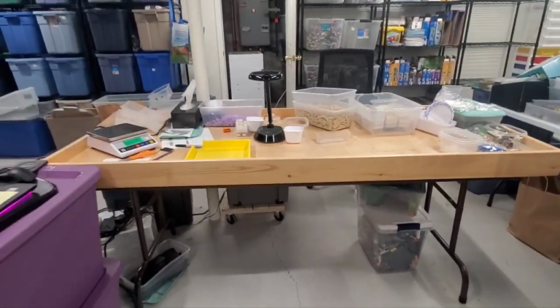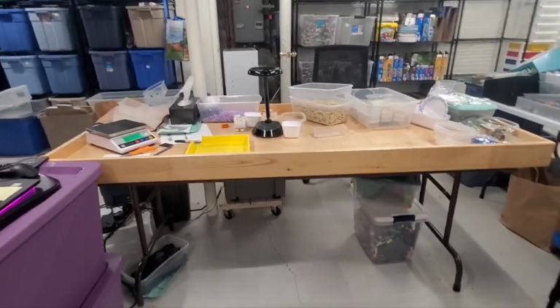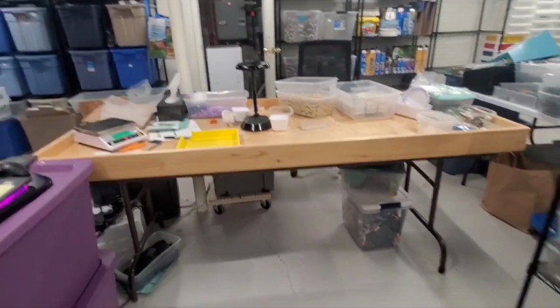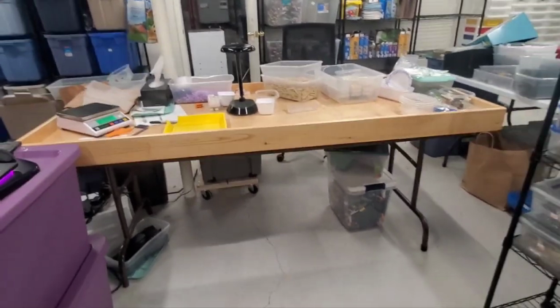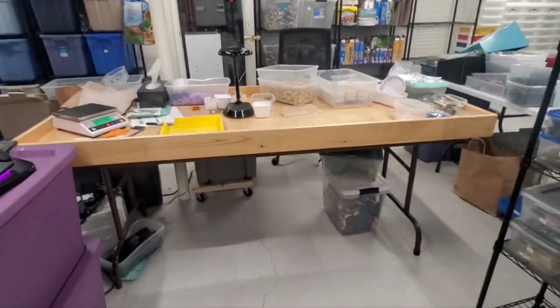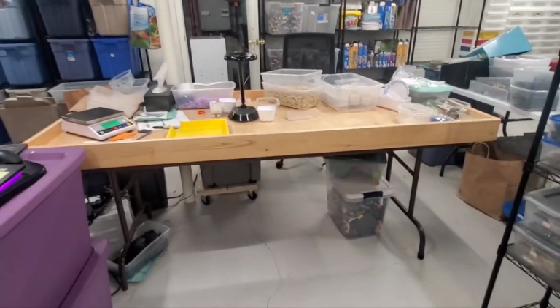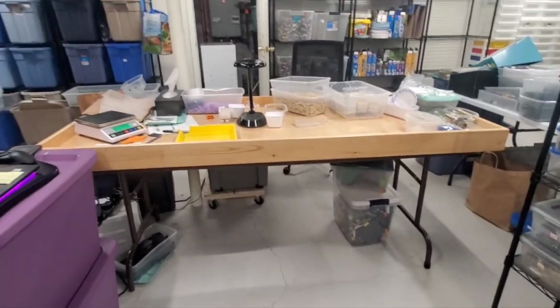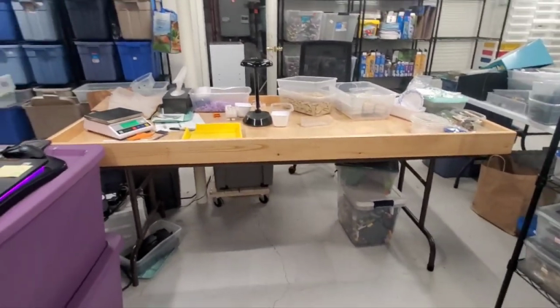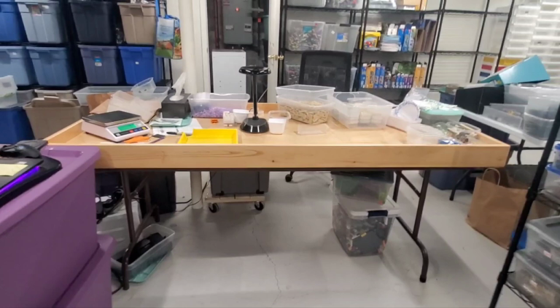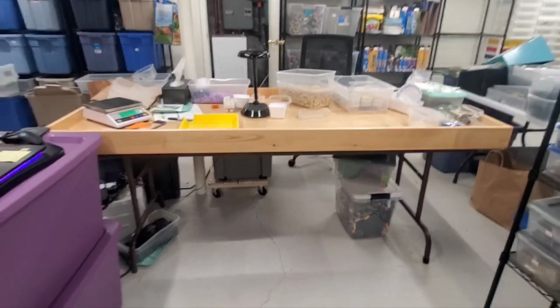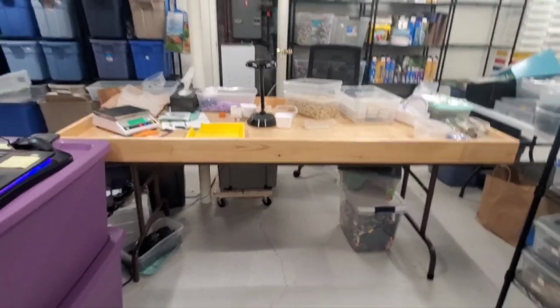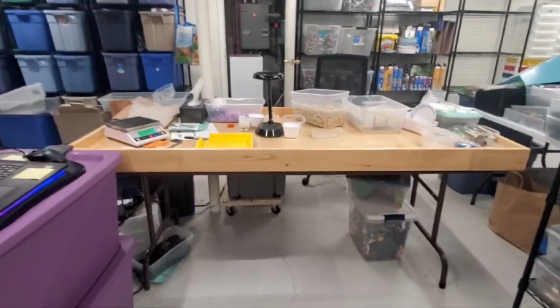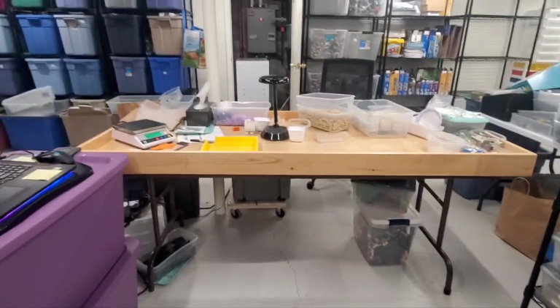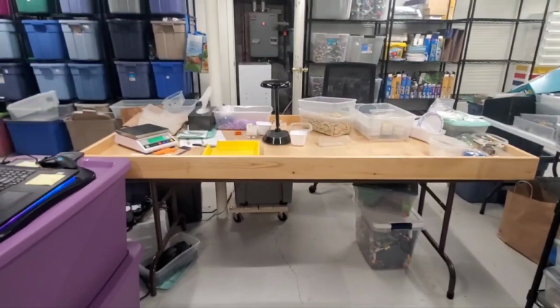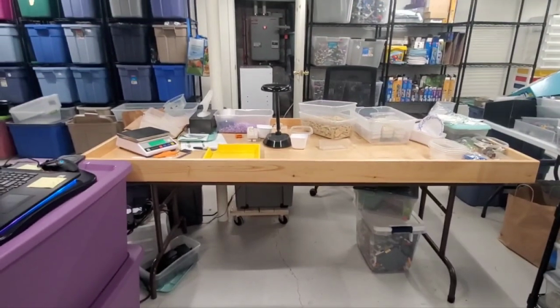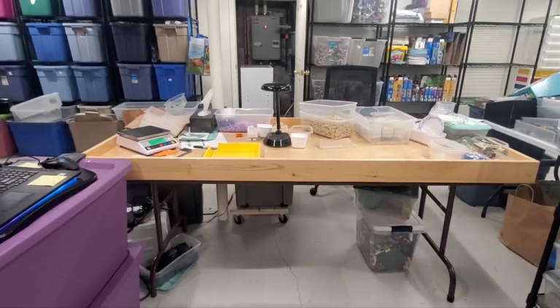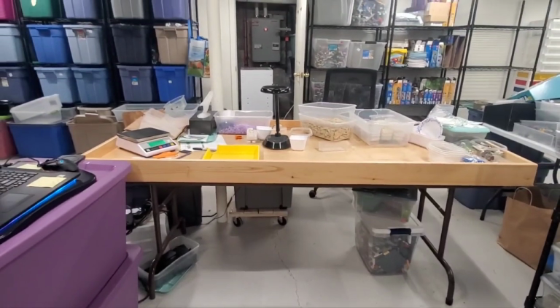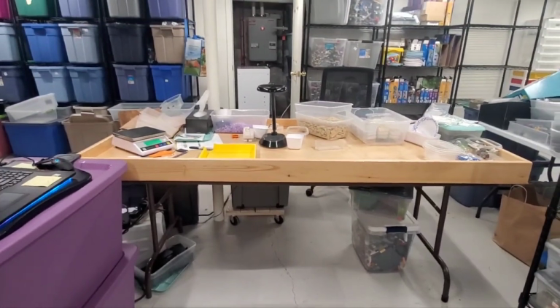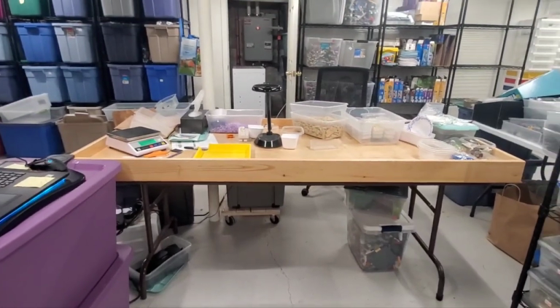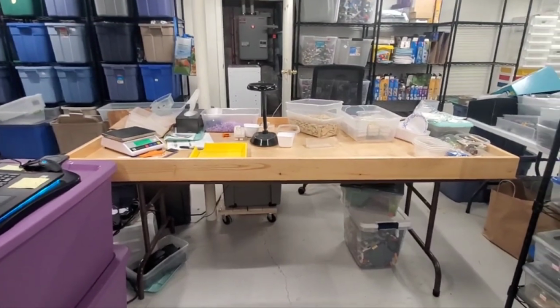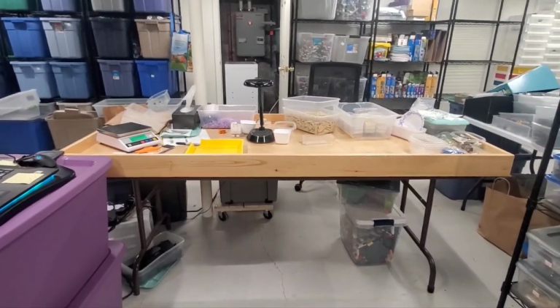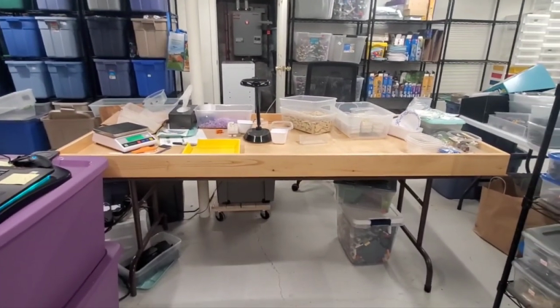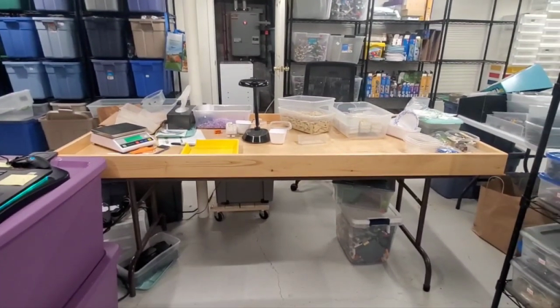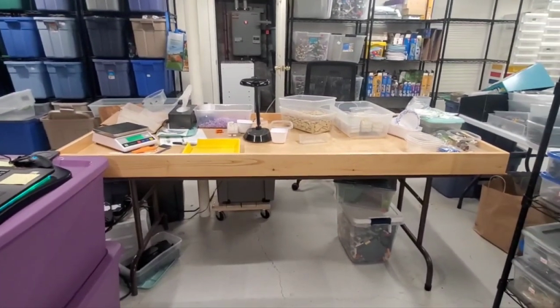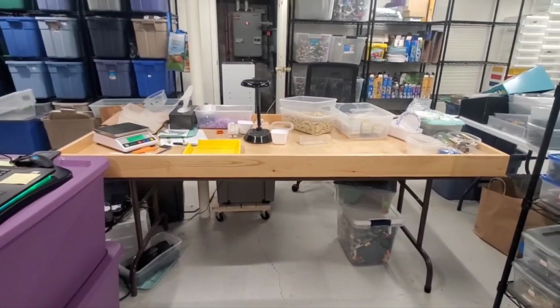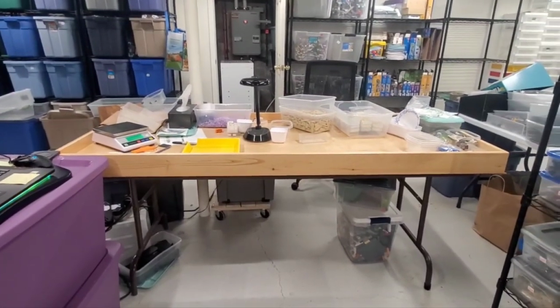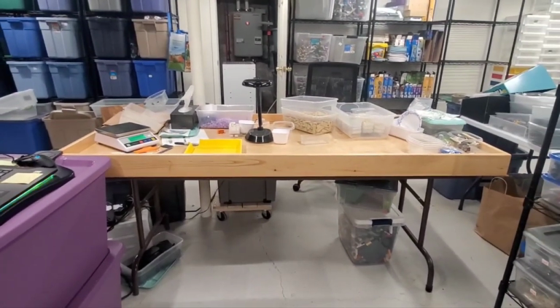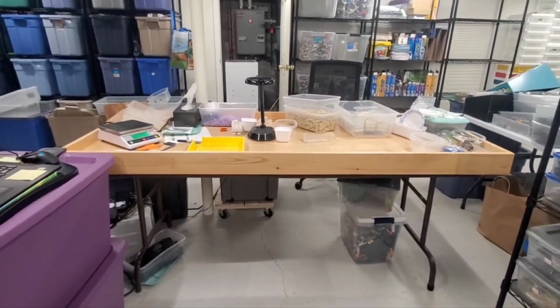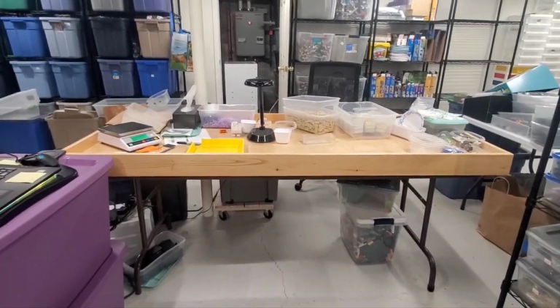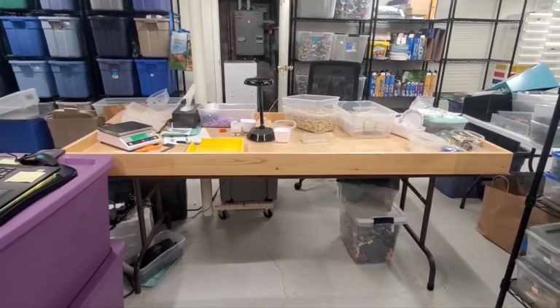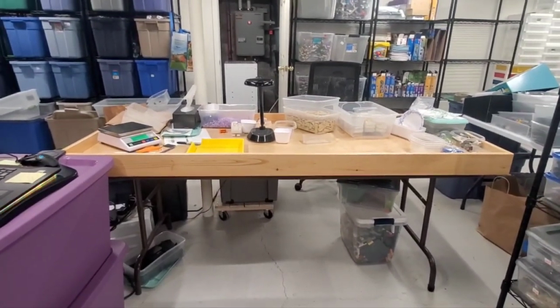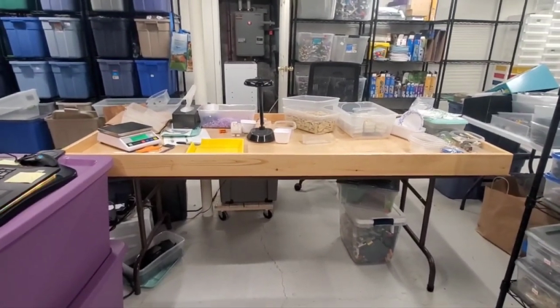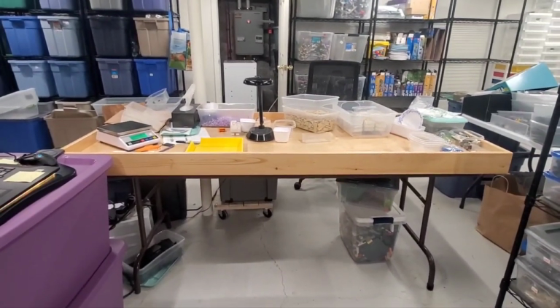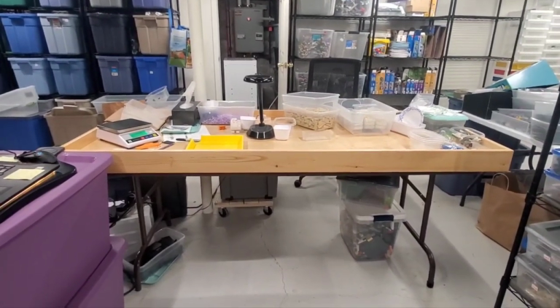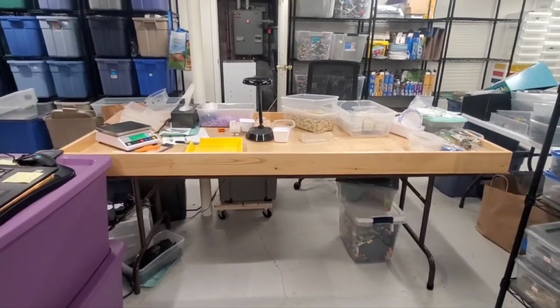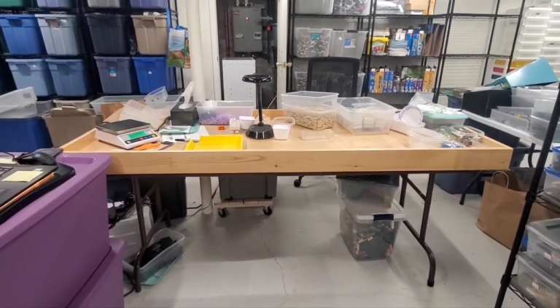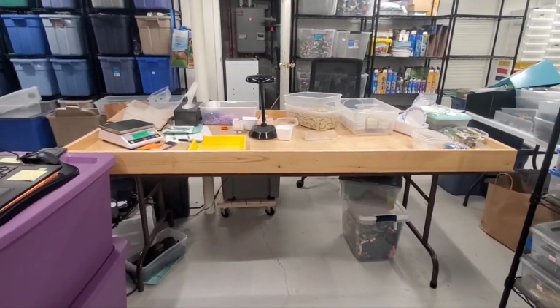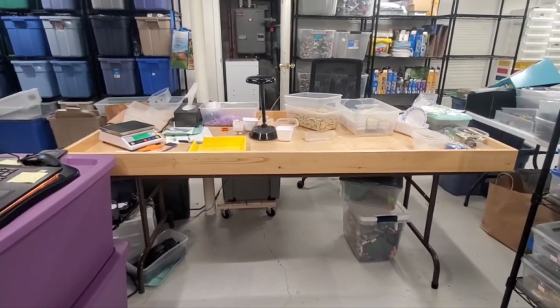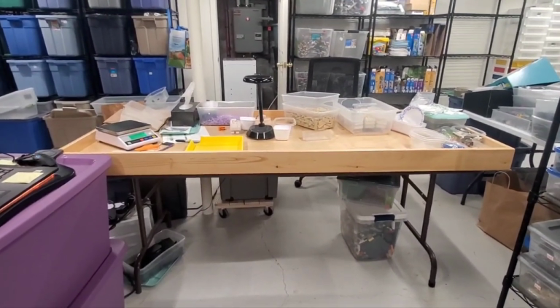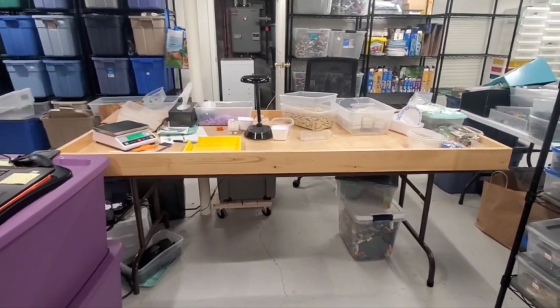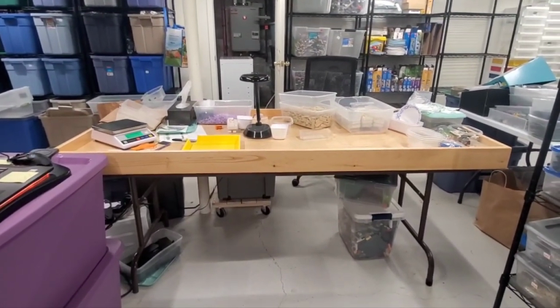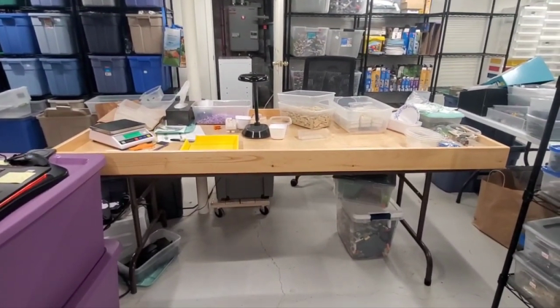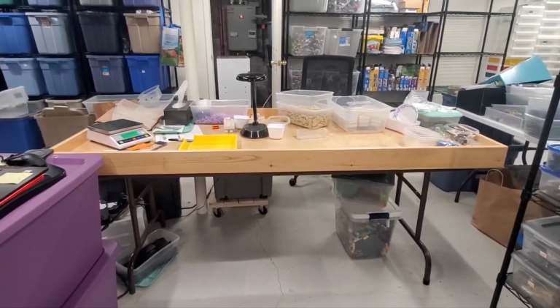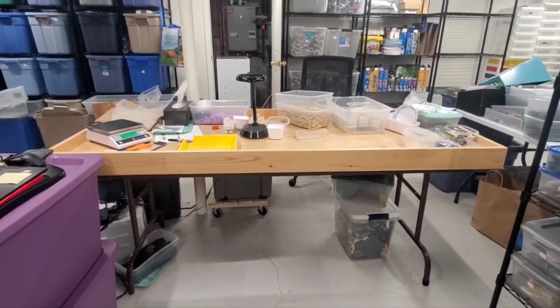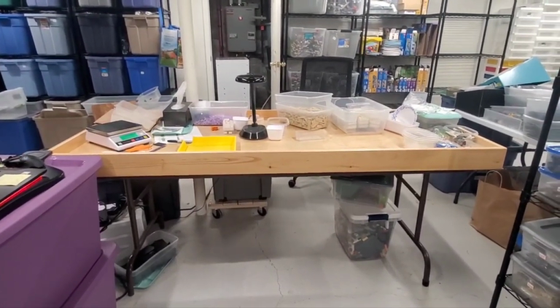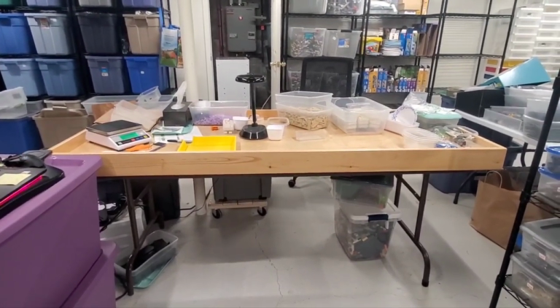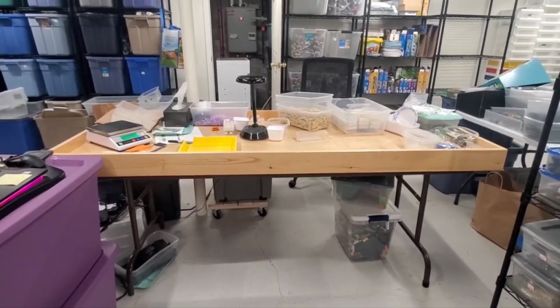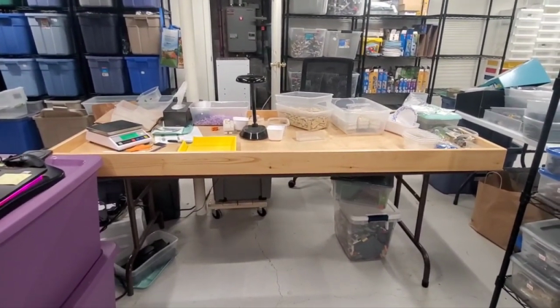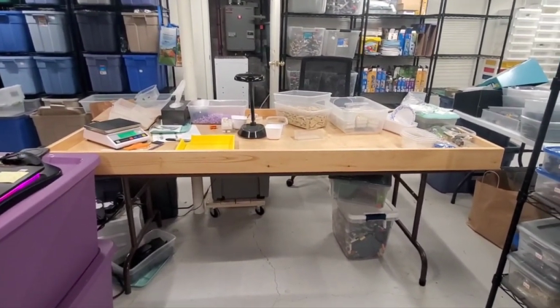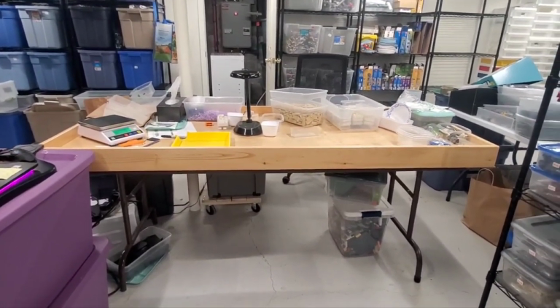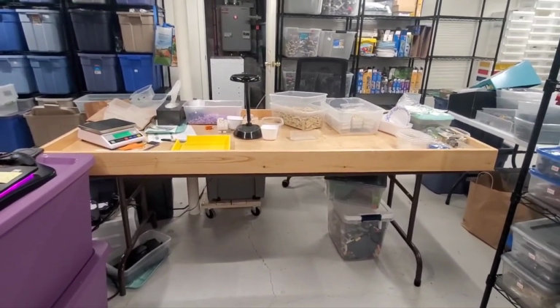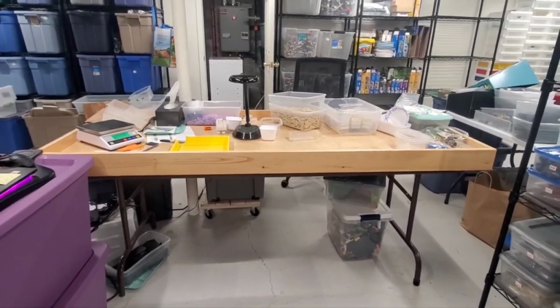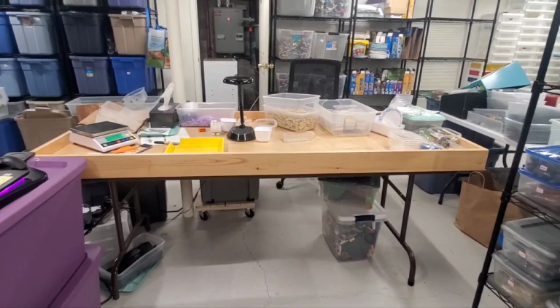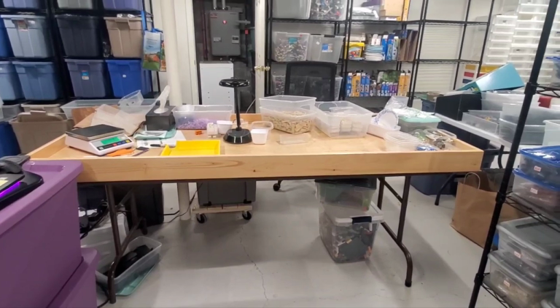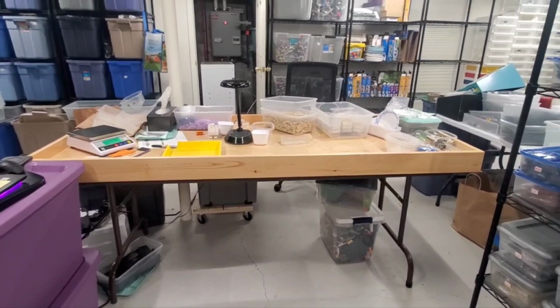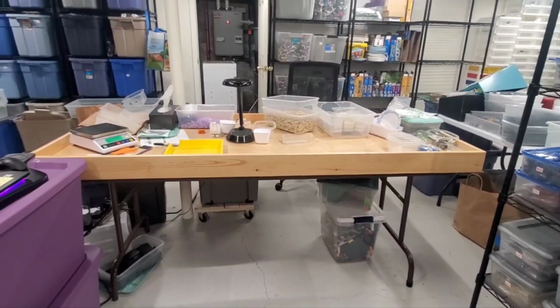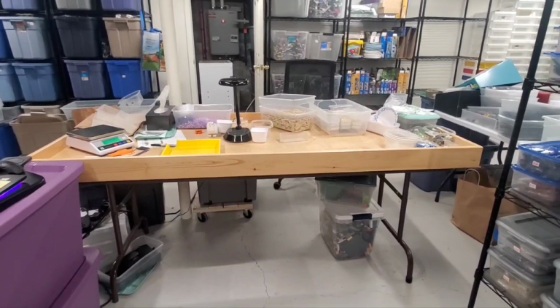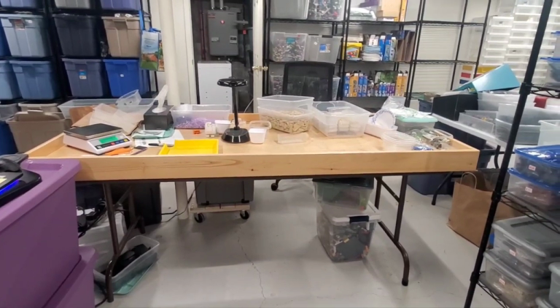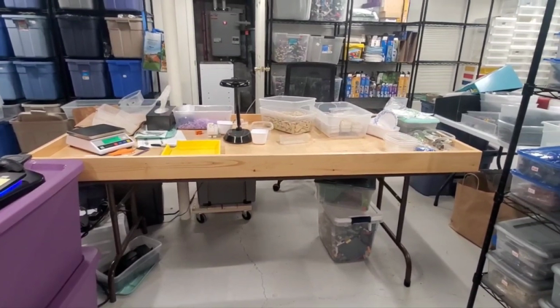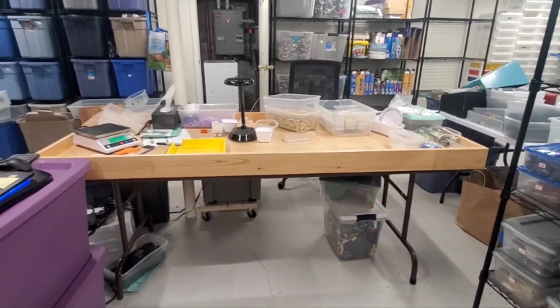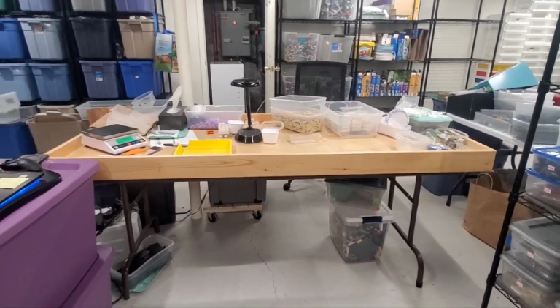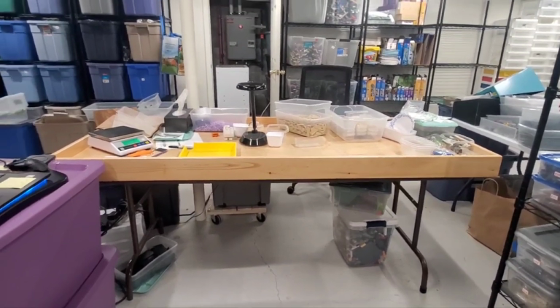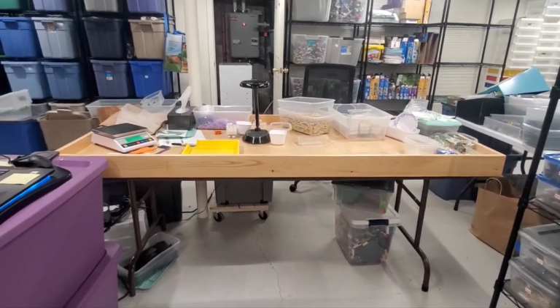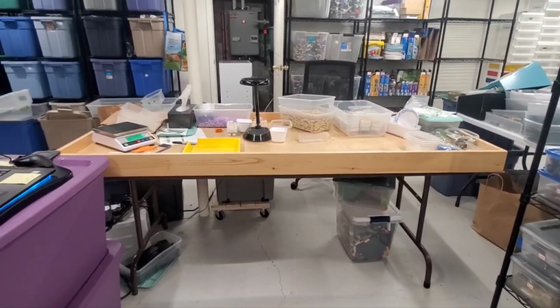But not tonight. I need to get some rest and take care of some other stuff. So that is the relatively short update for Monday night.